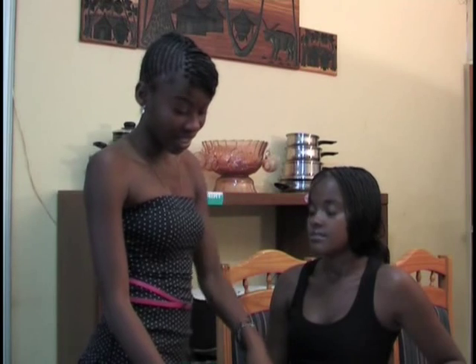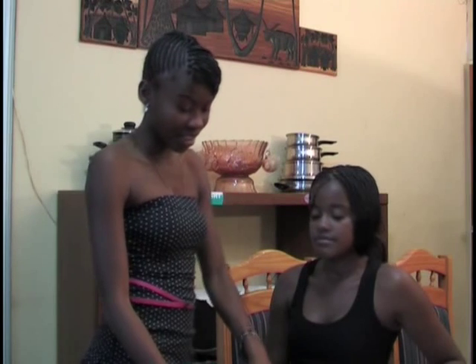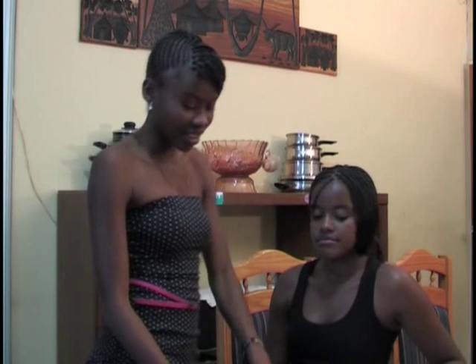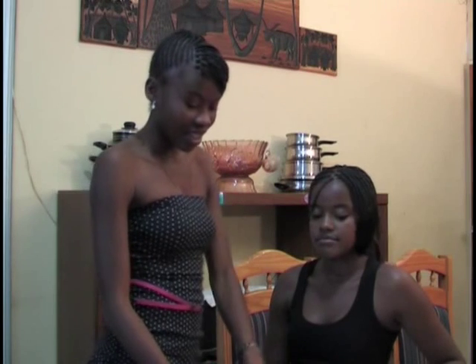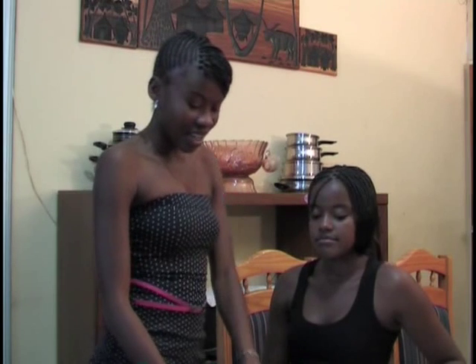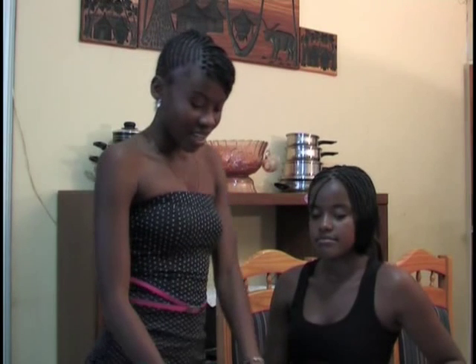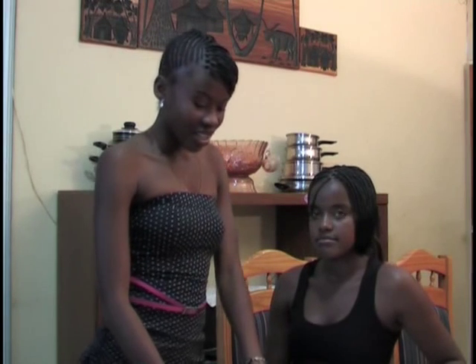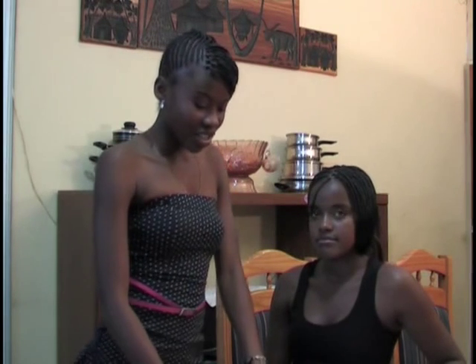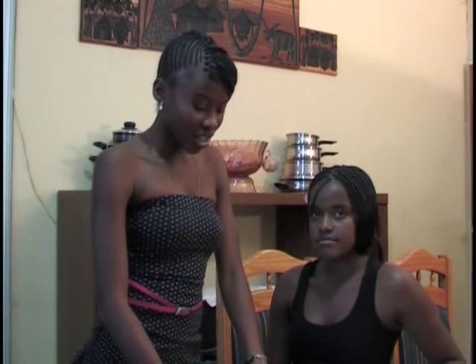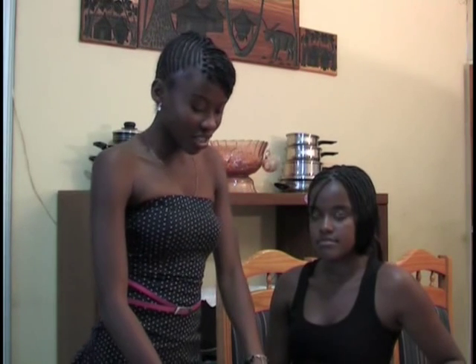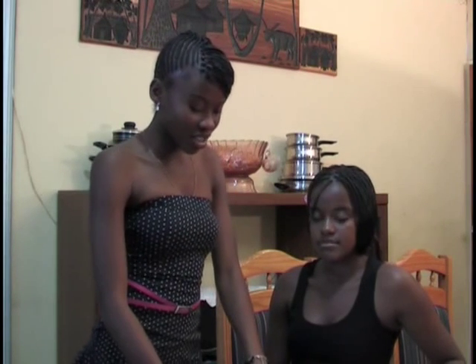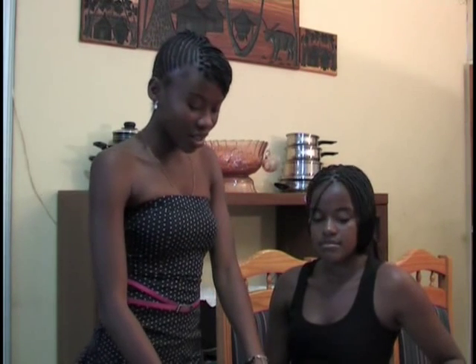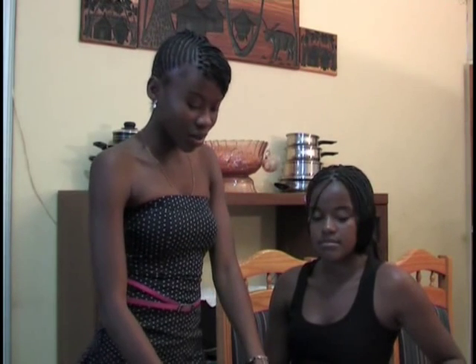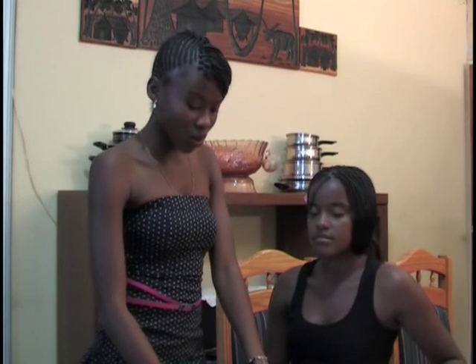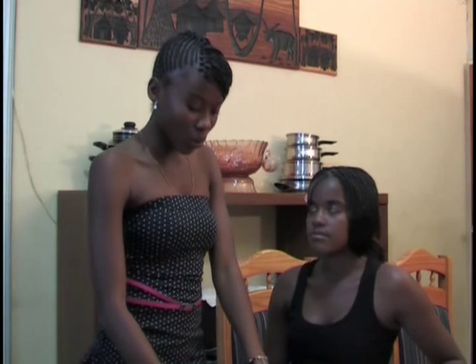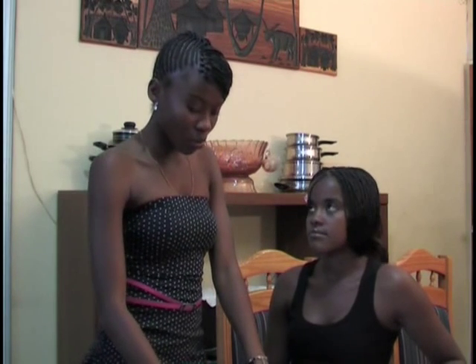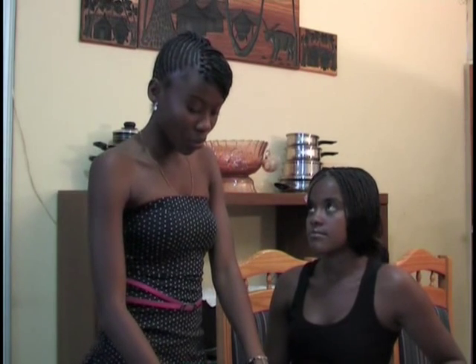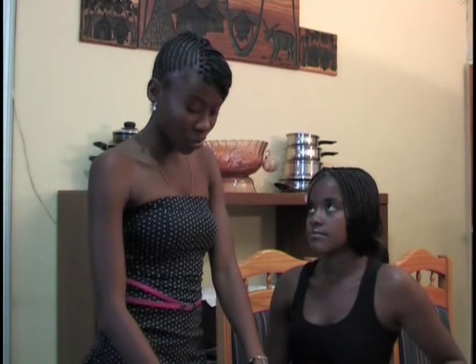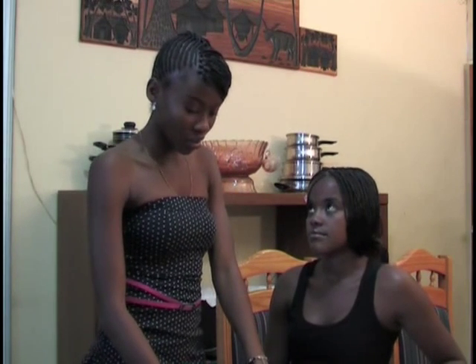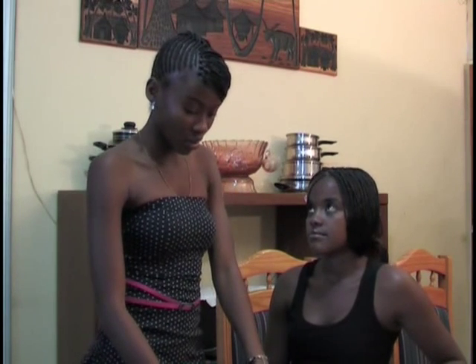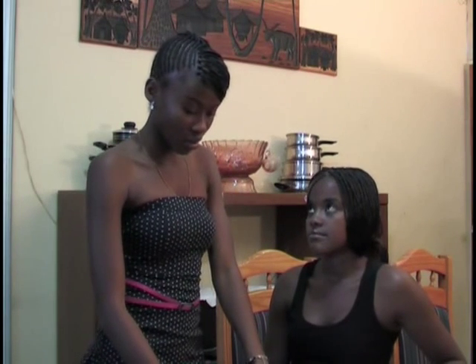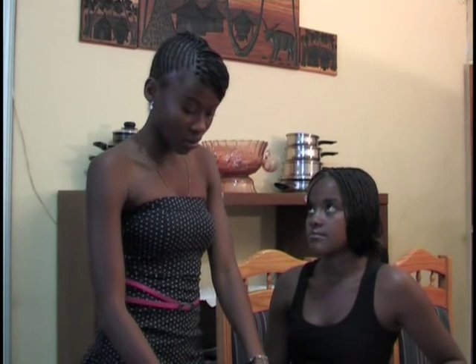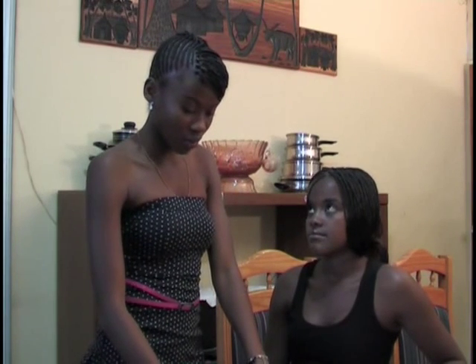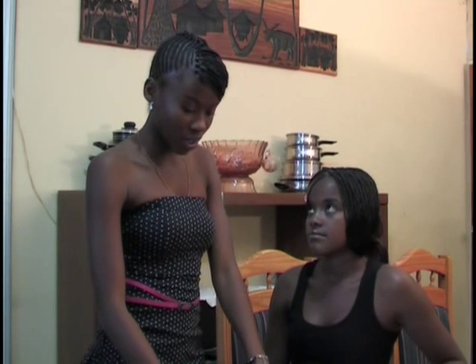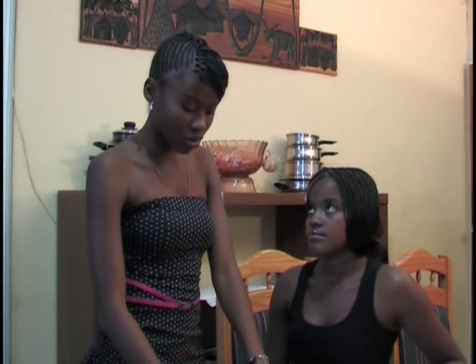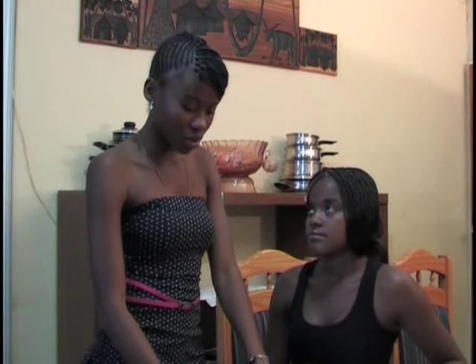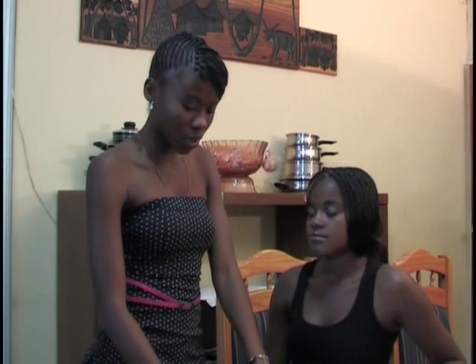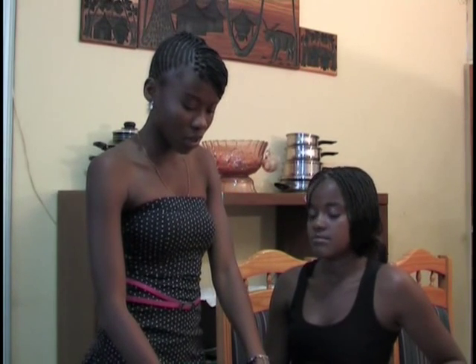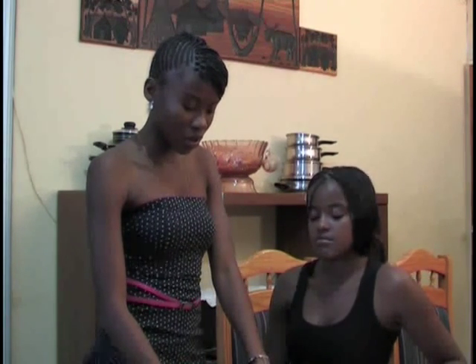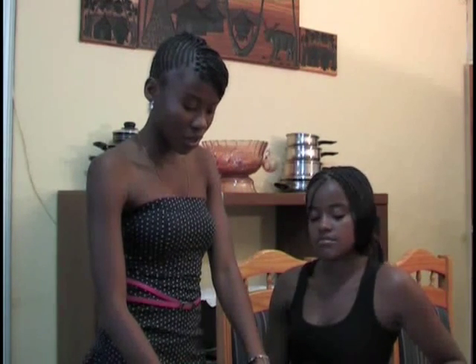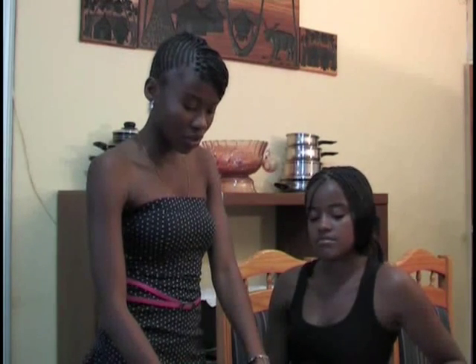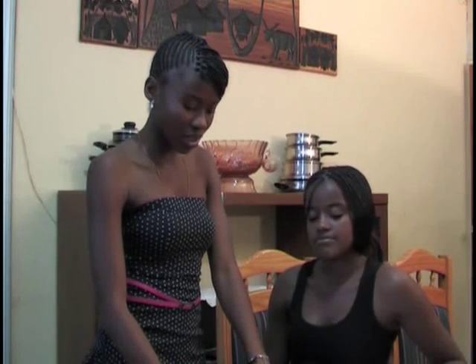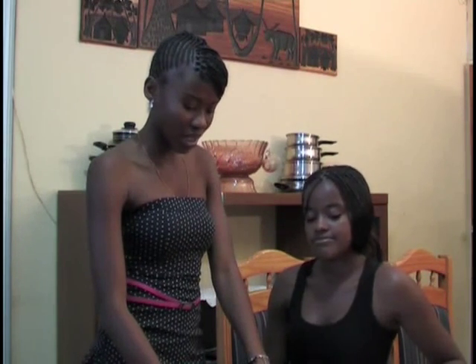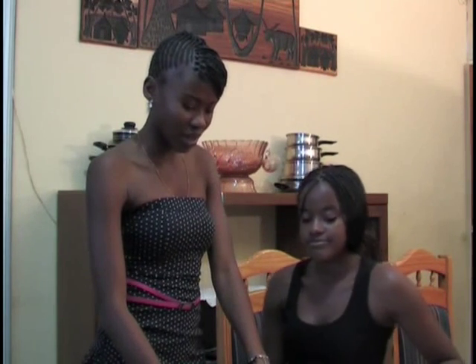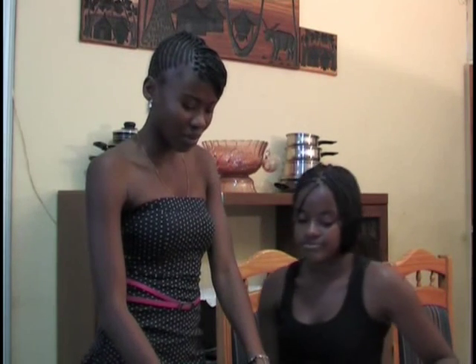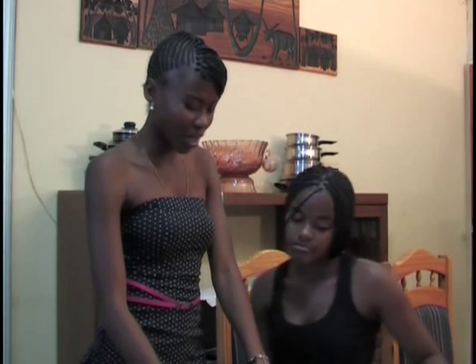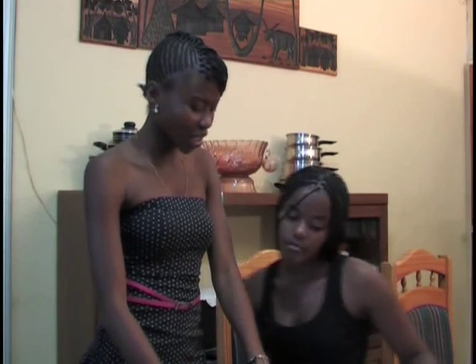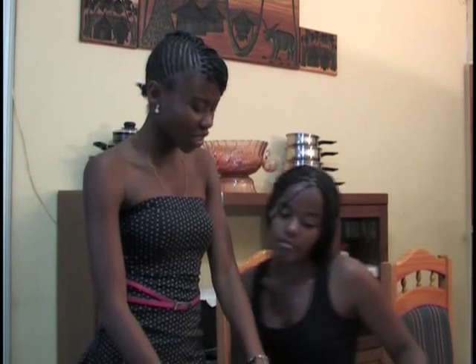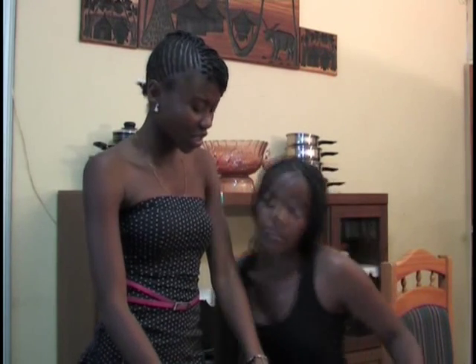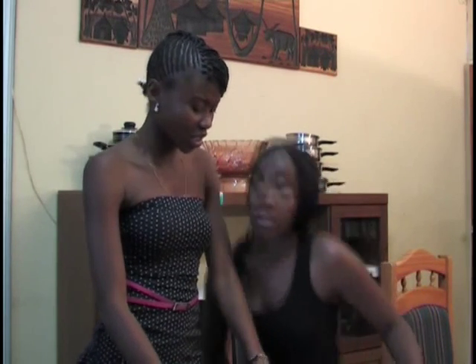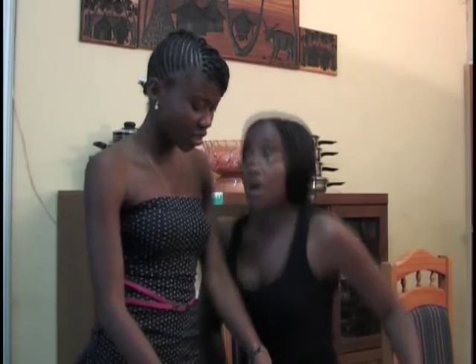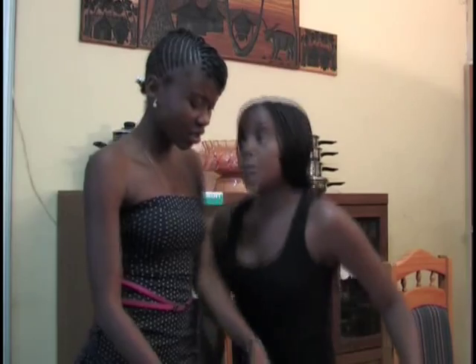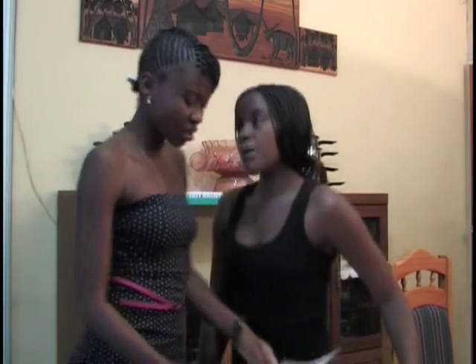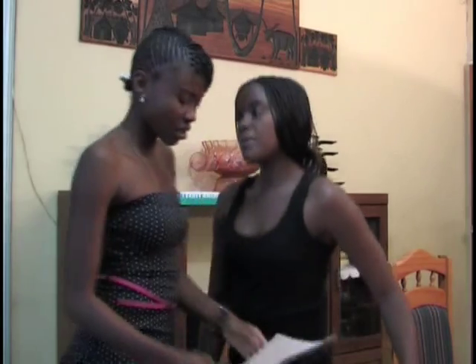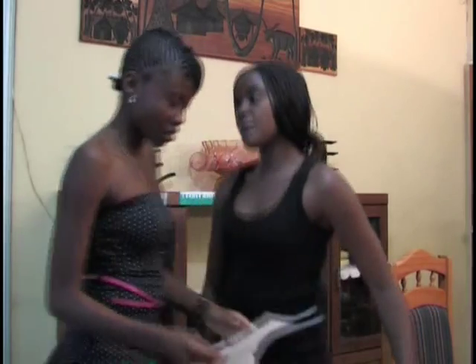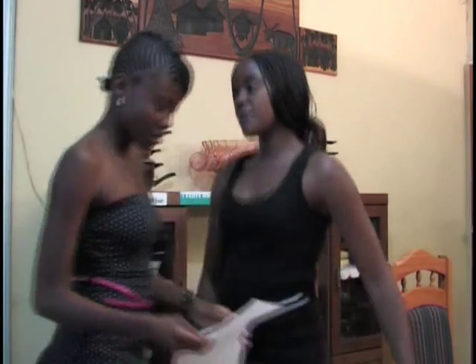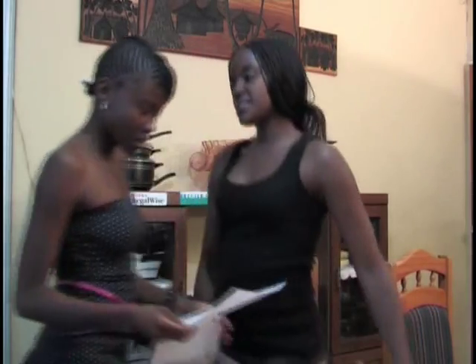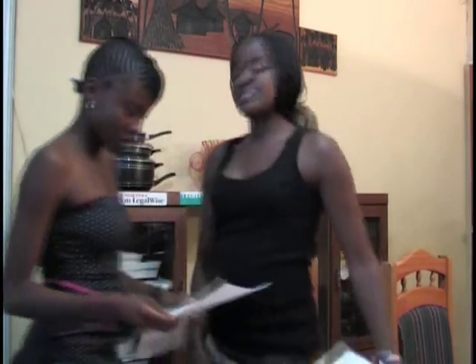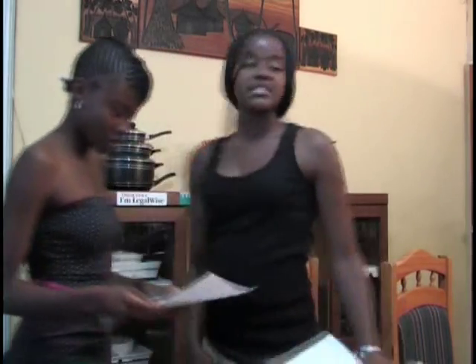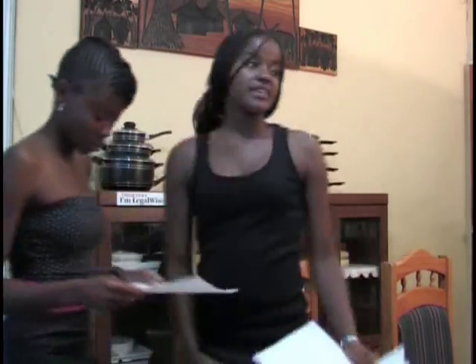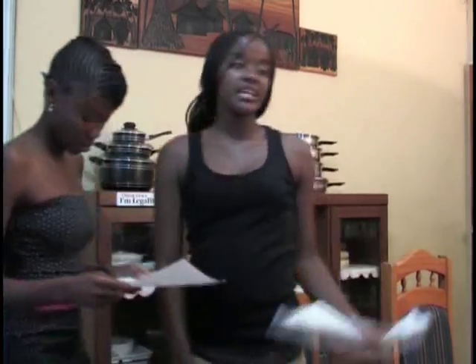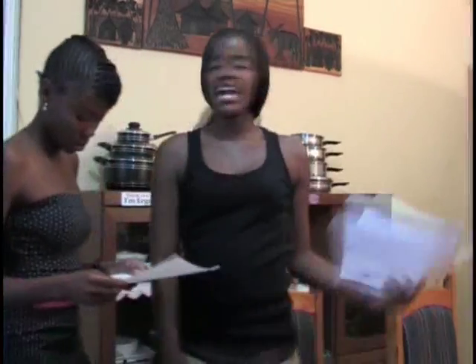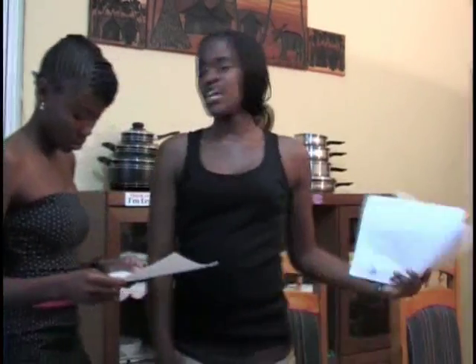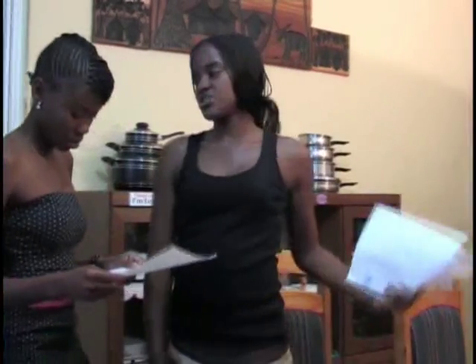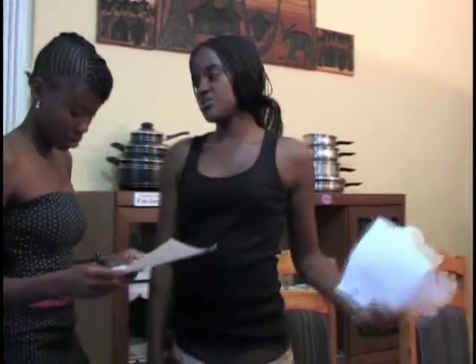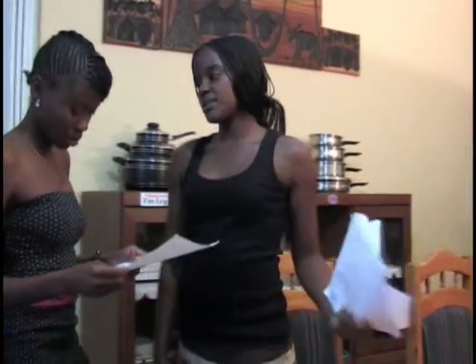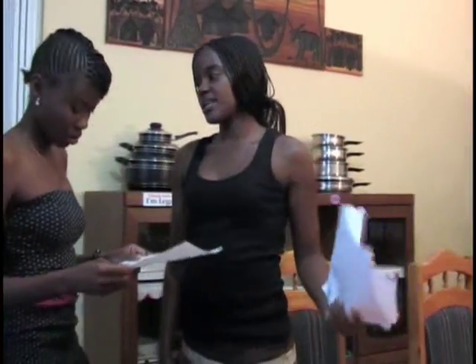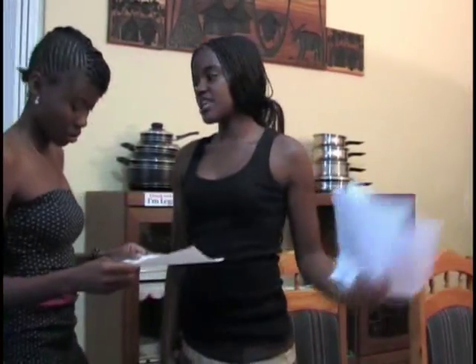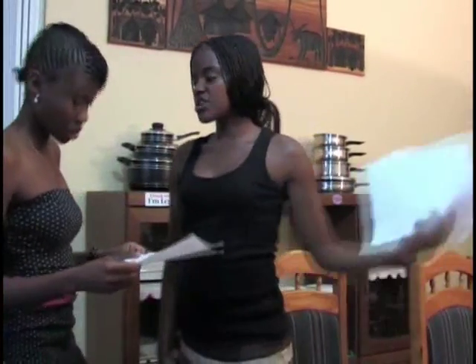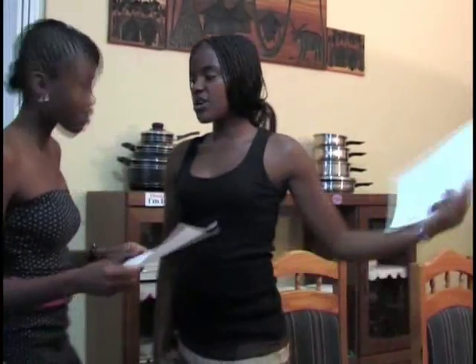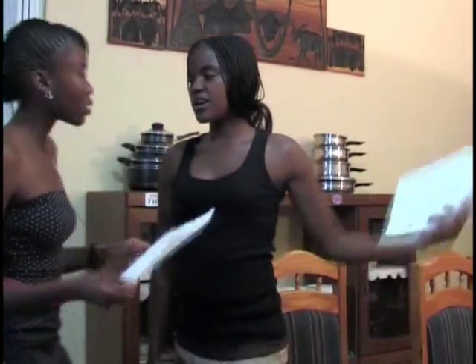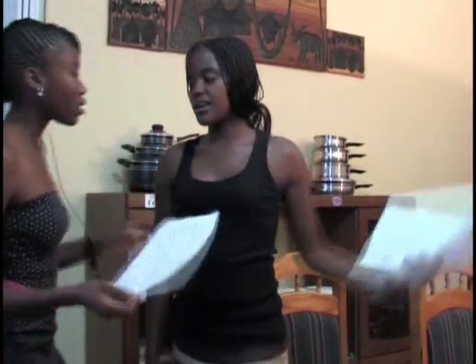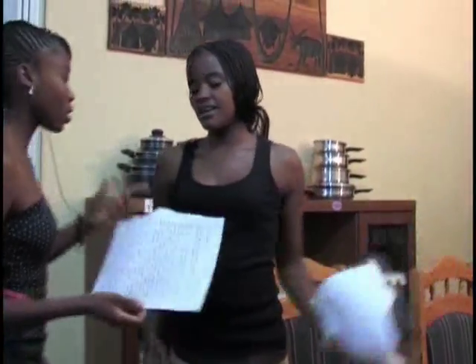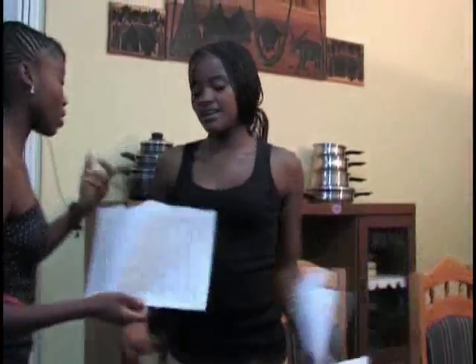Yes, instructions are so important. We need to speak to her today. Where is she? Probably watching TV as usual. Let's call her. Okay.